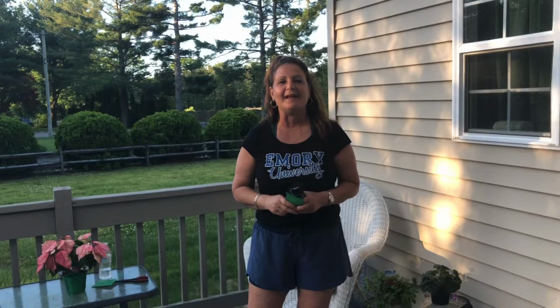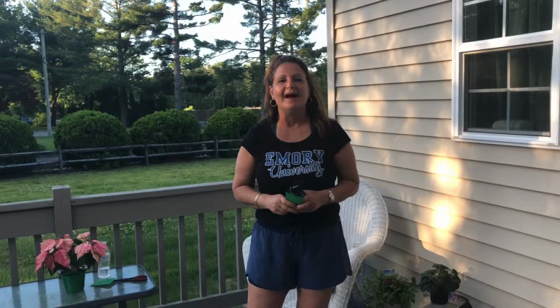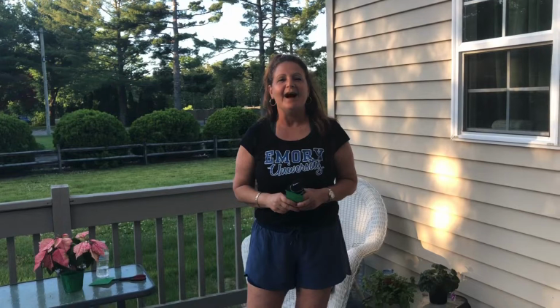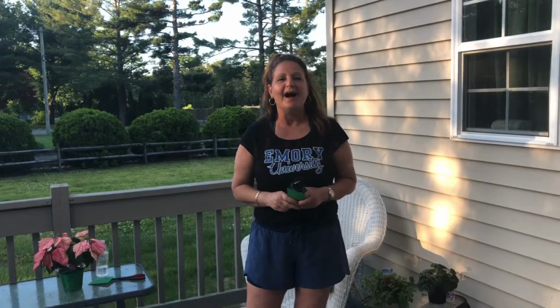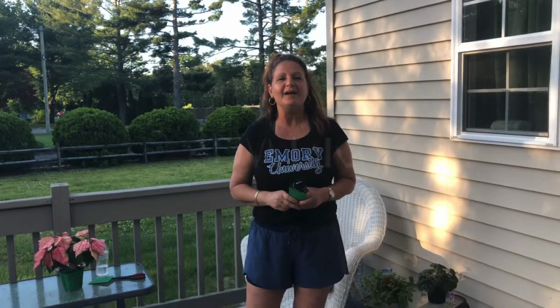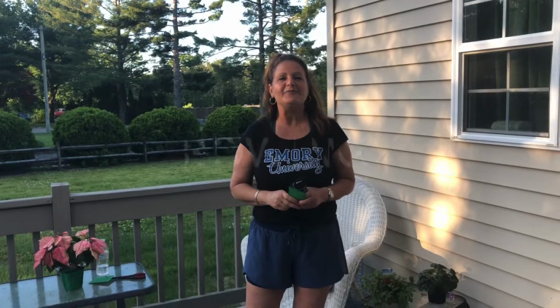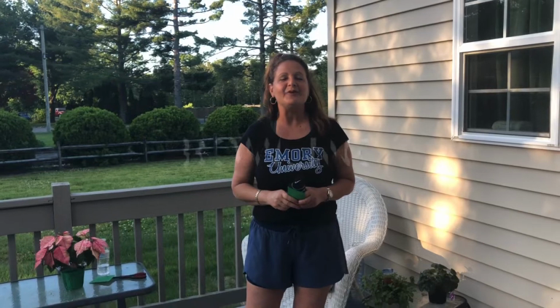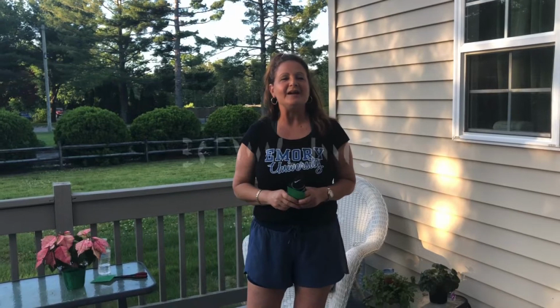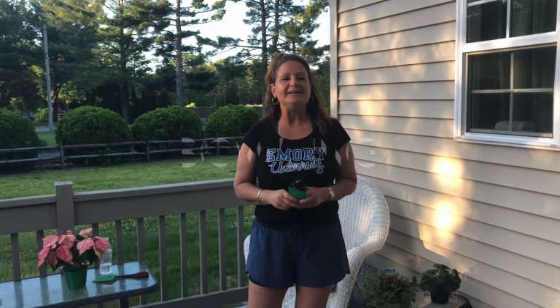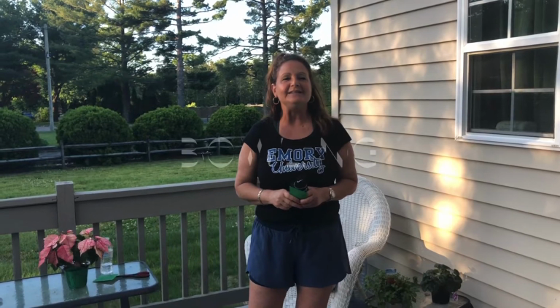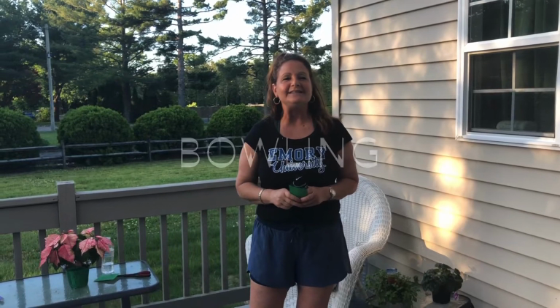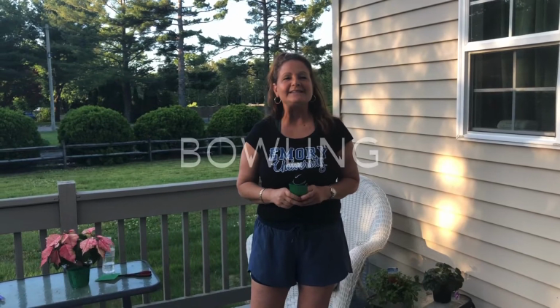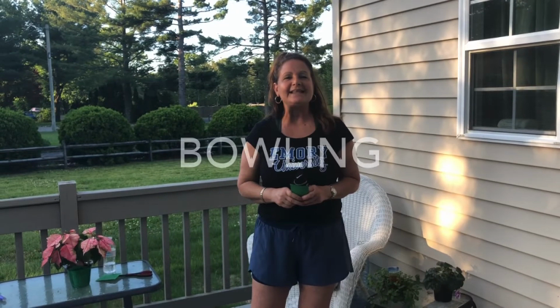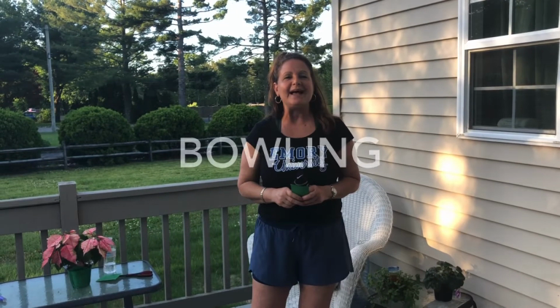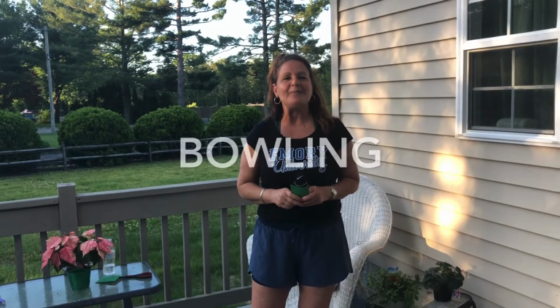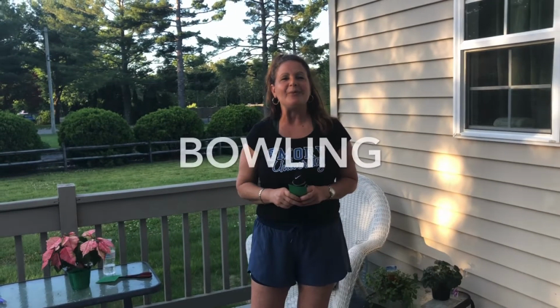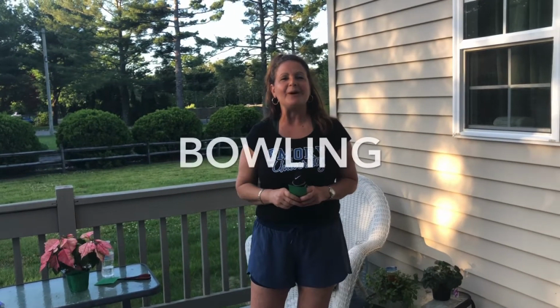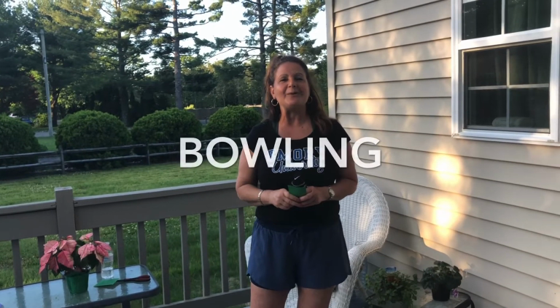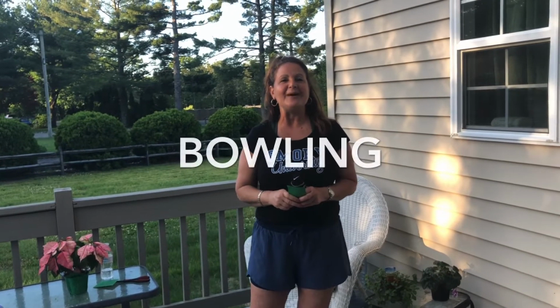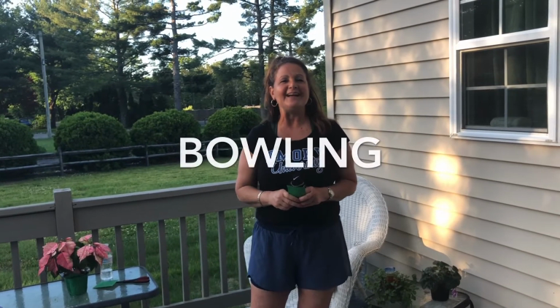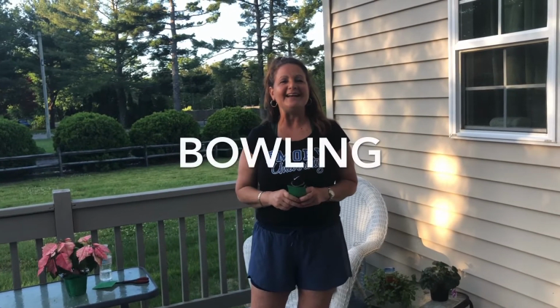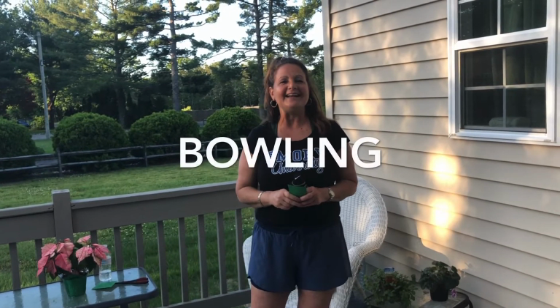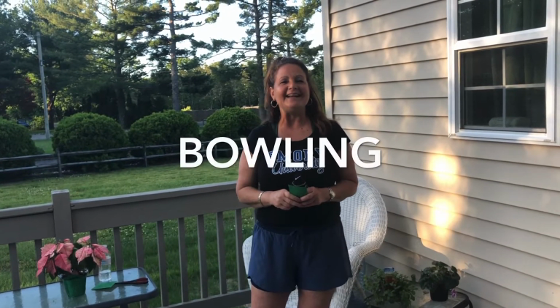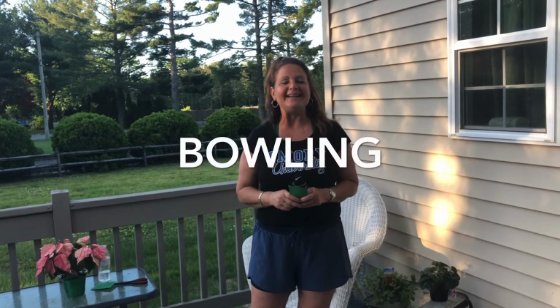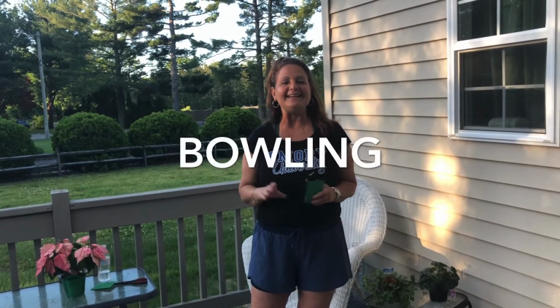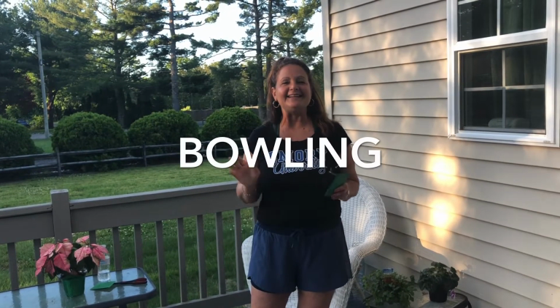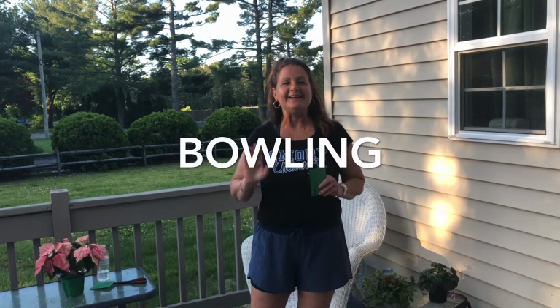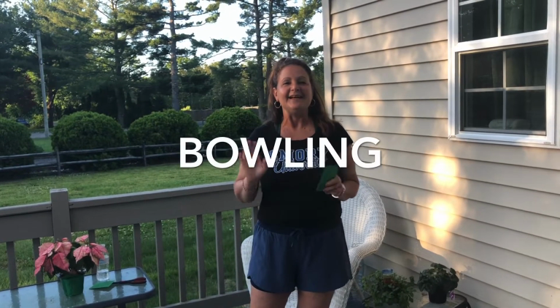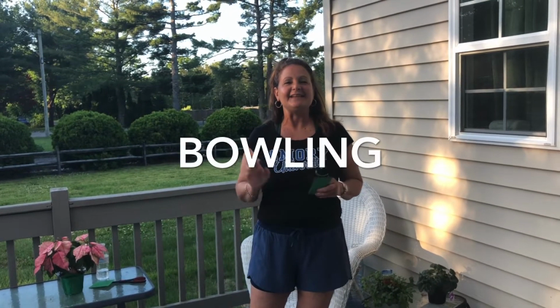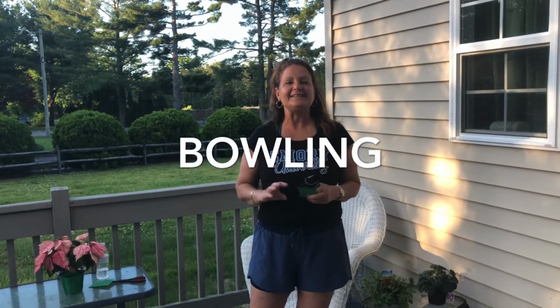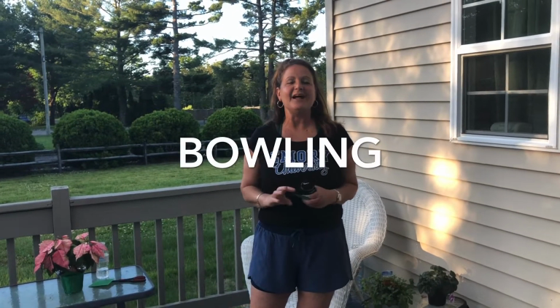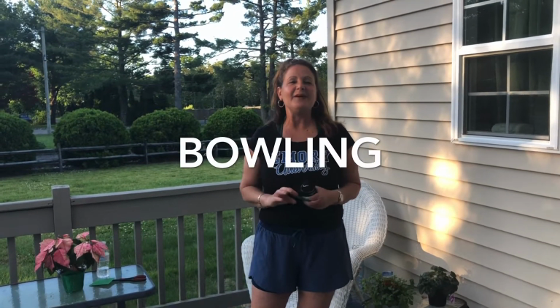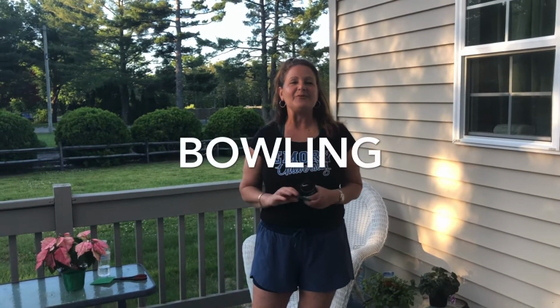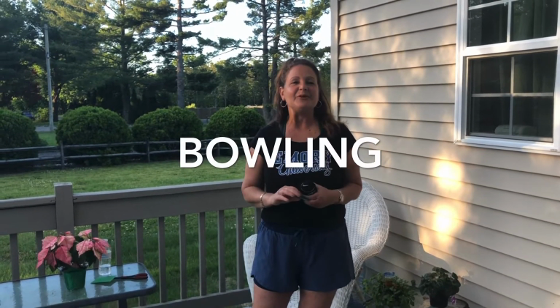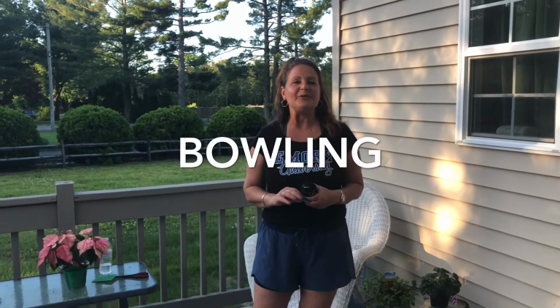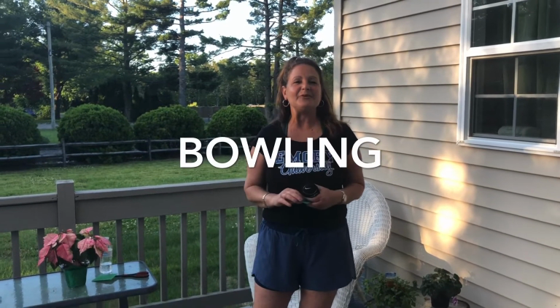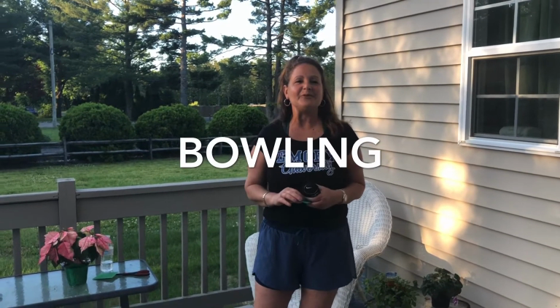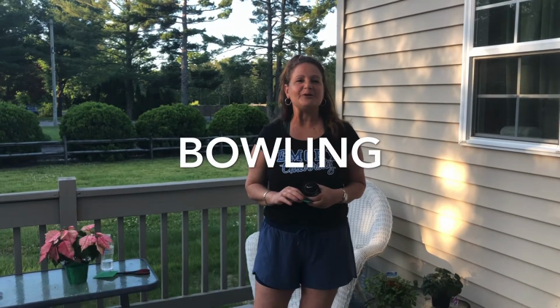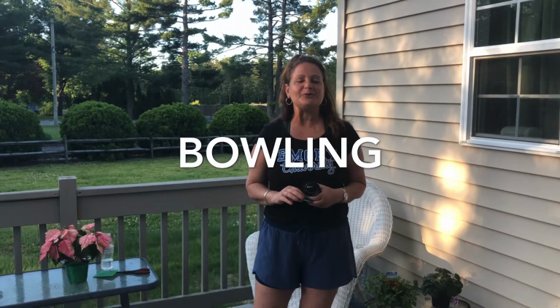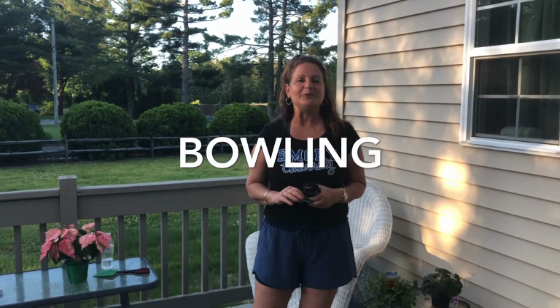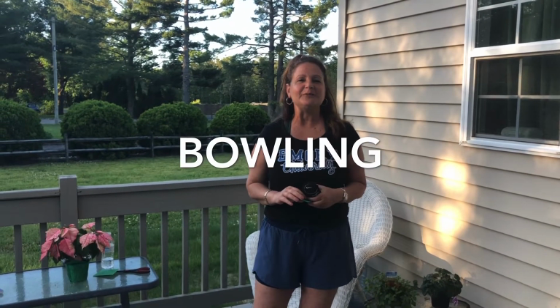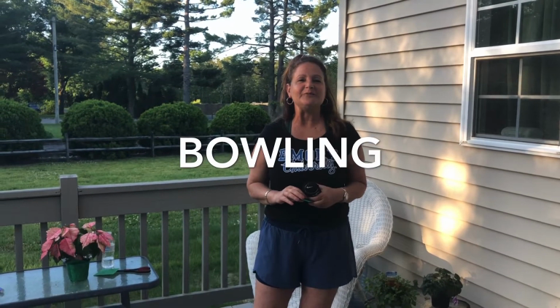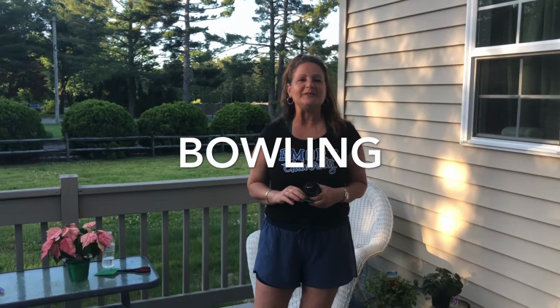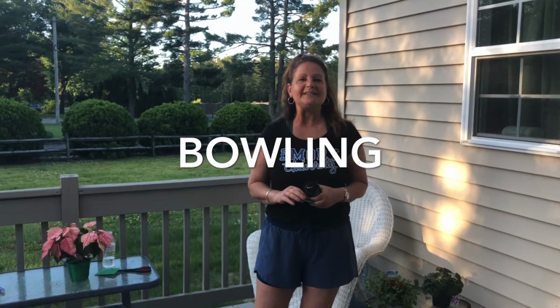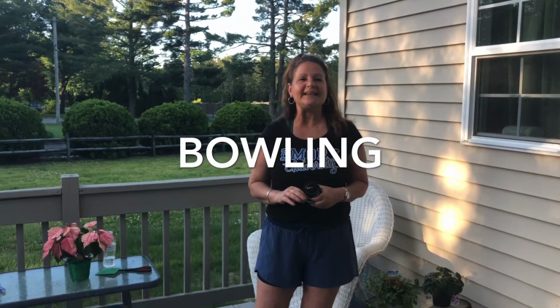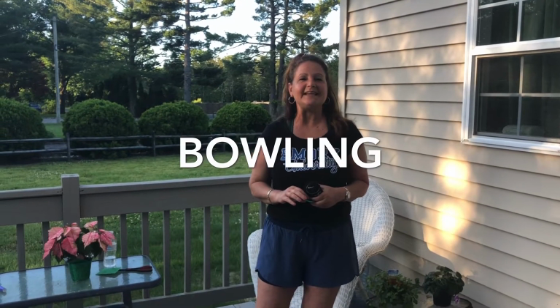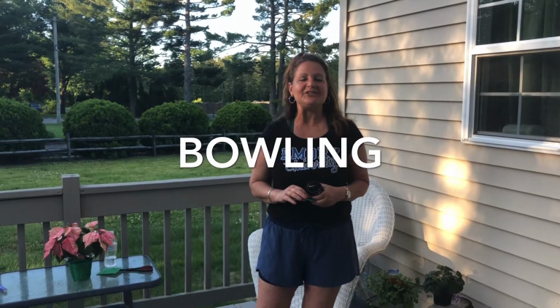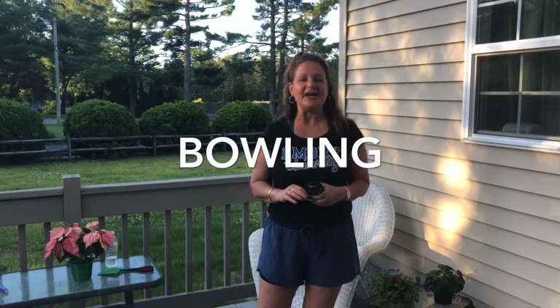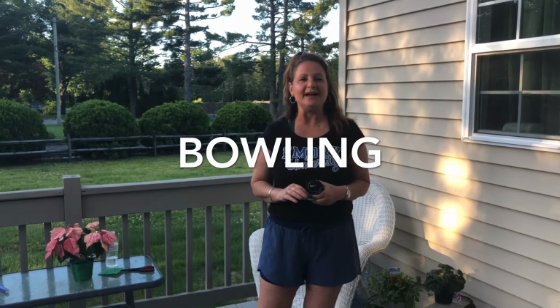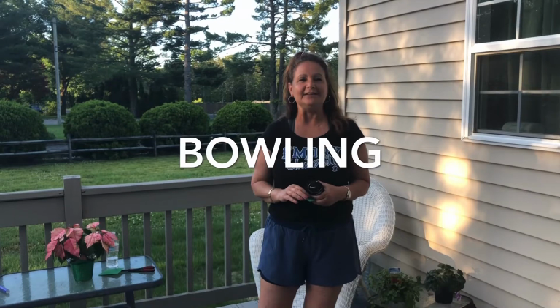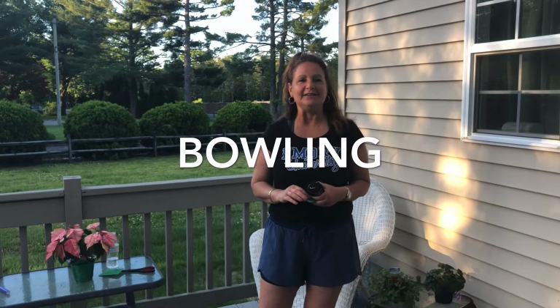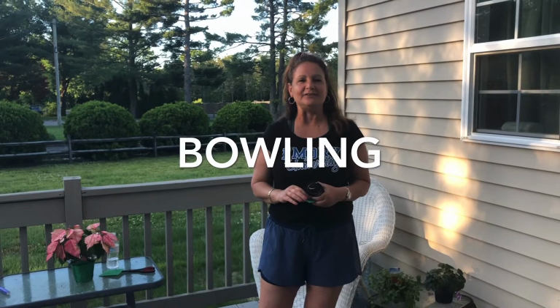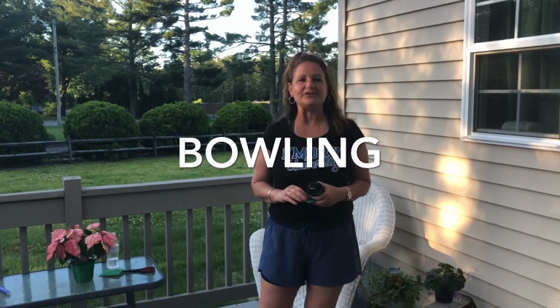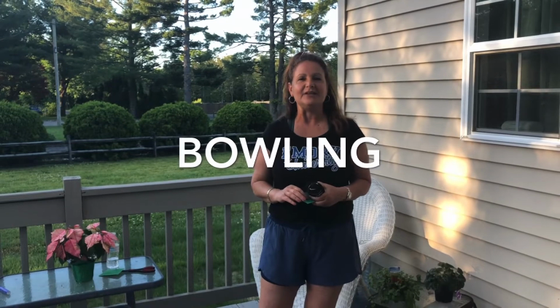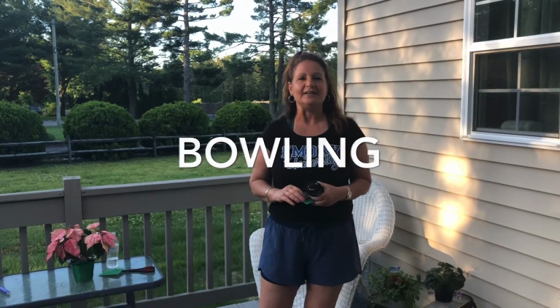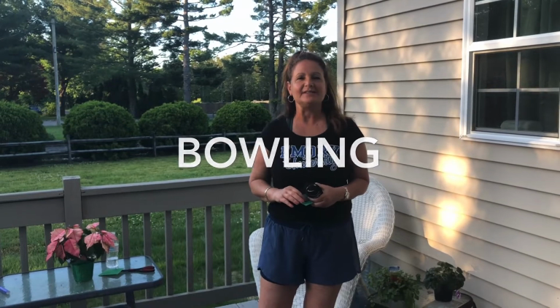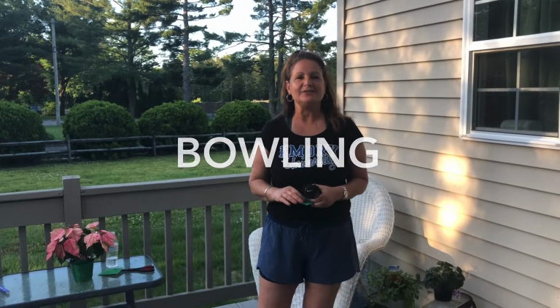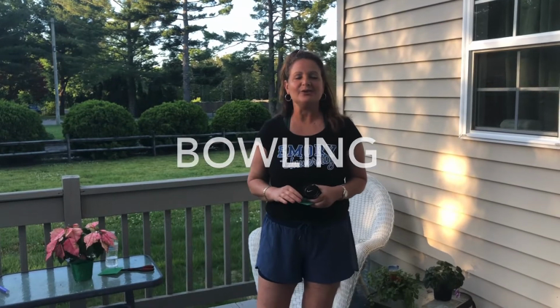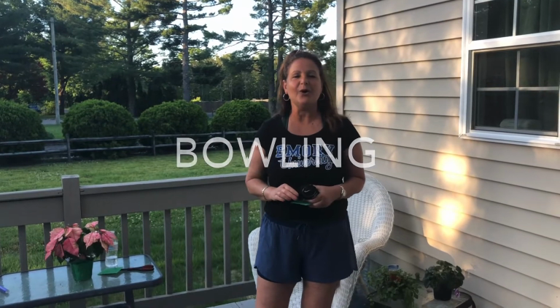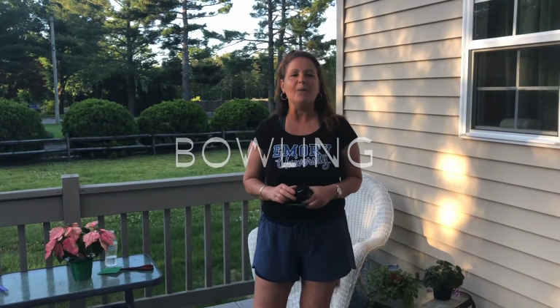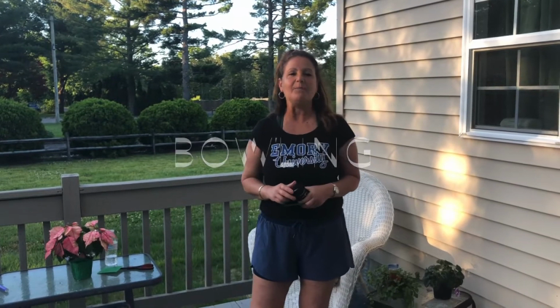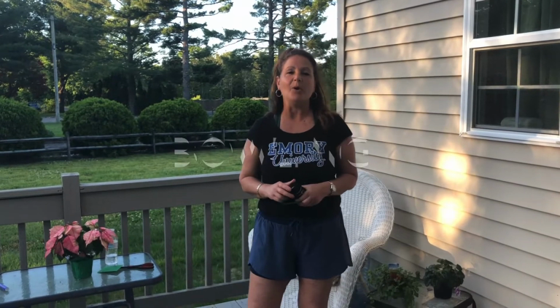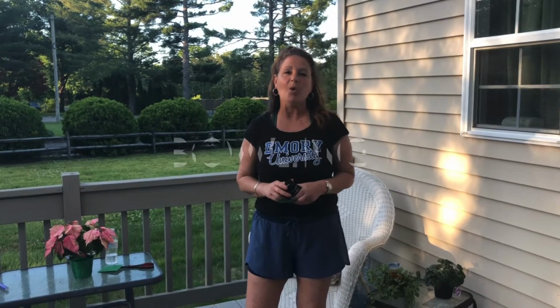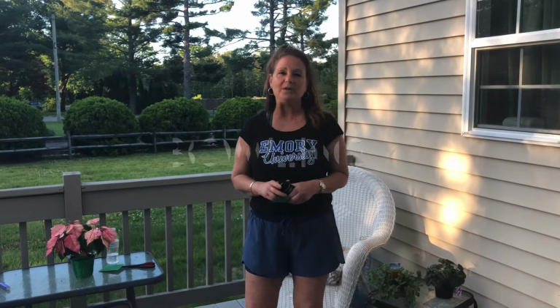Hi friends at Parkway! It's time for another virtual field day challenge. This one is called bowling.